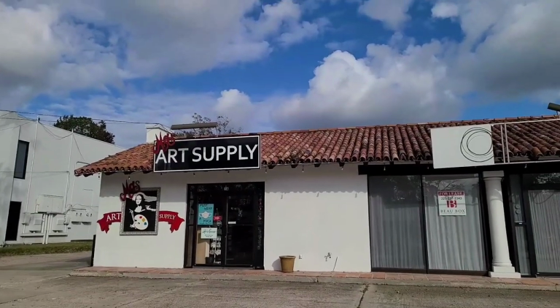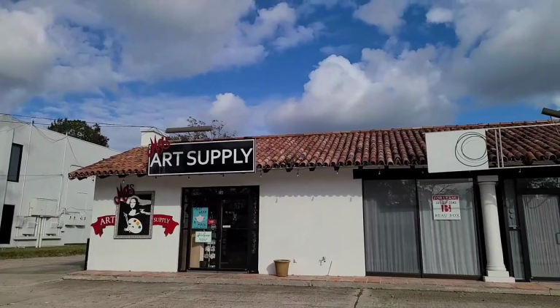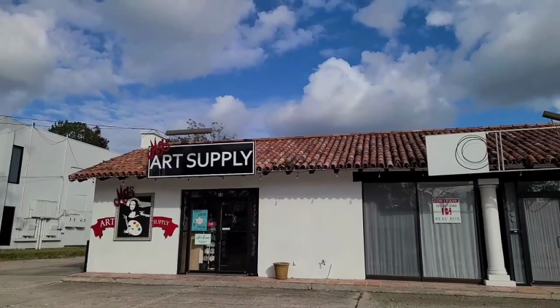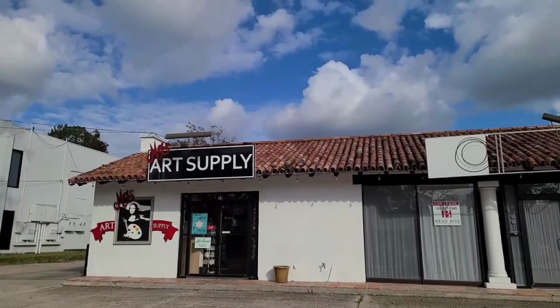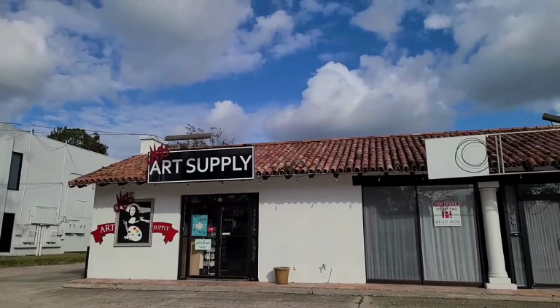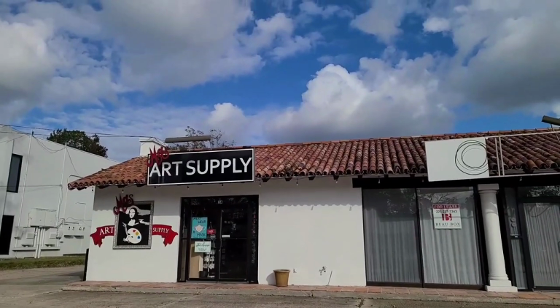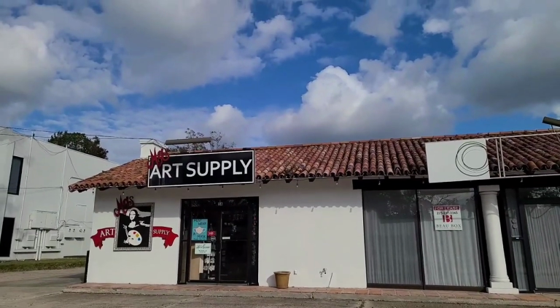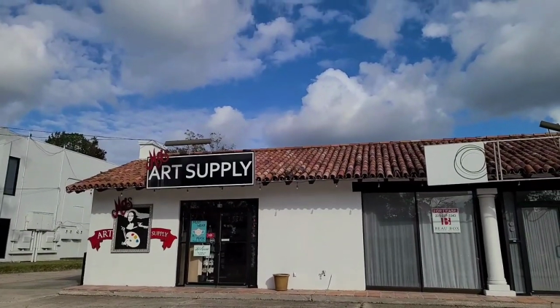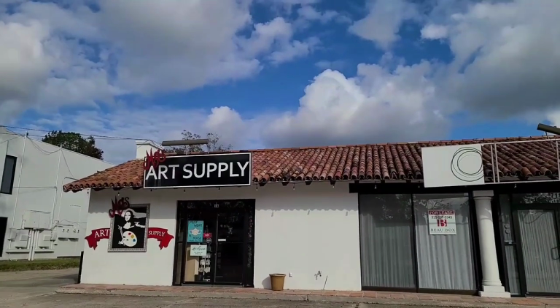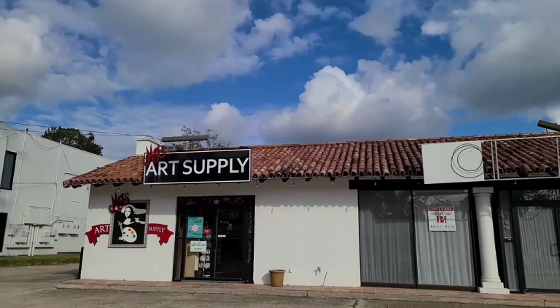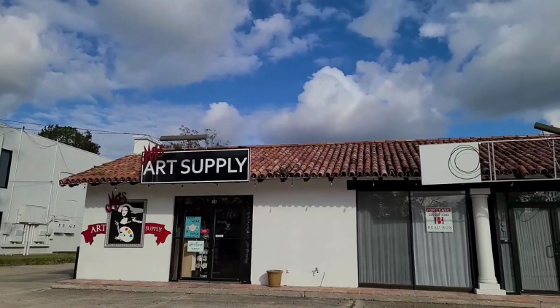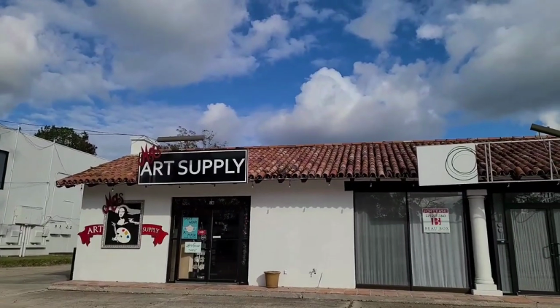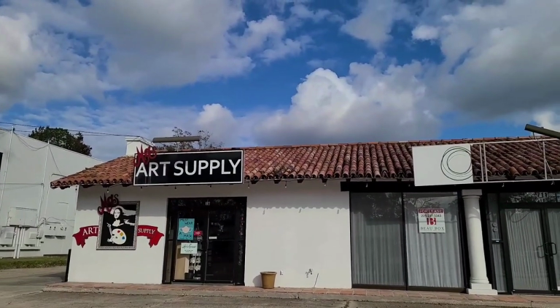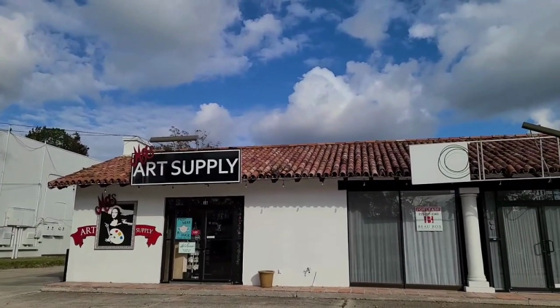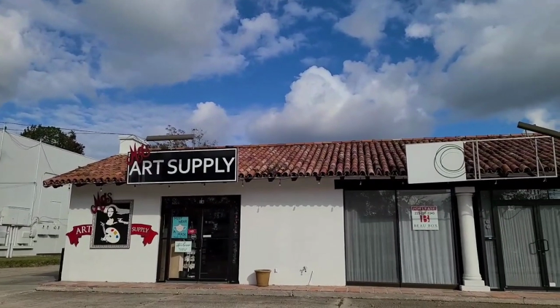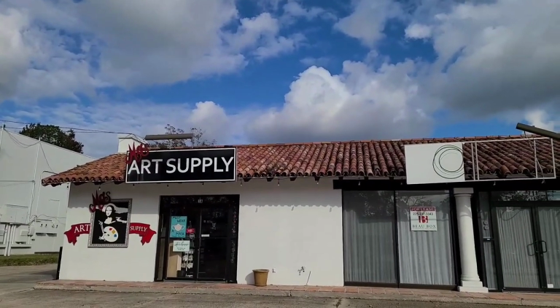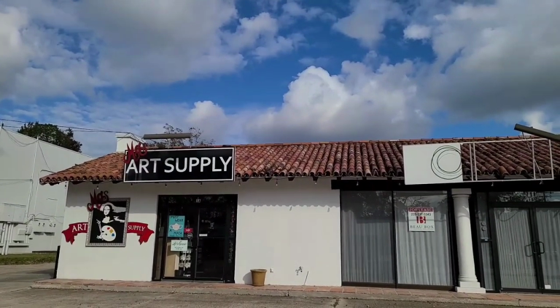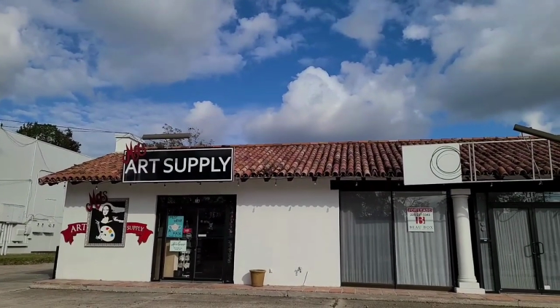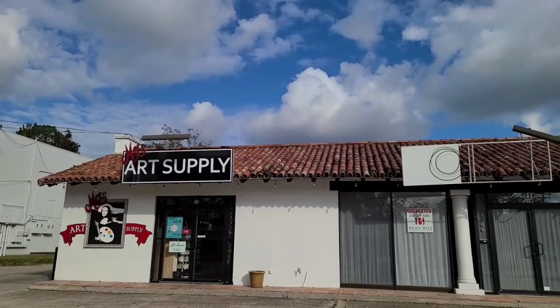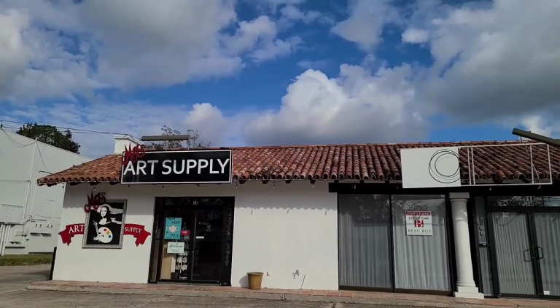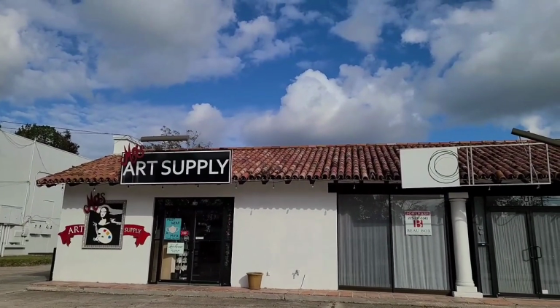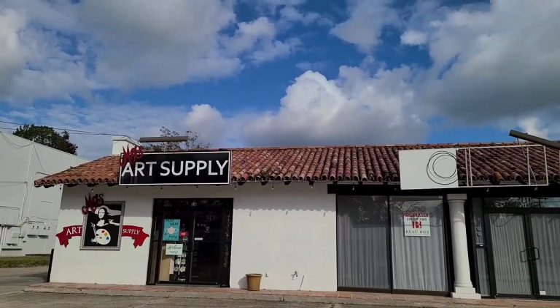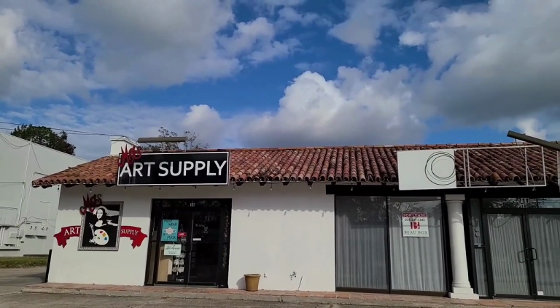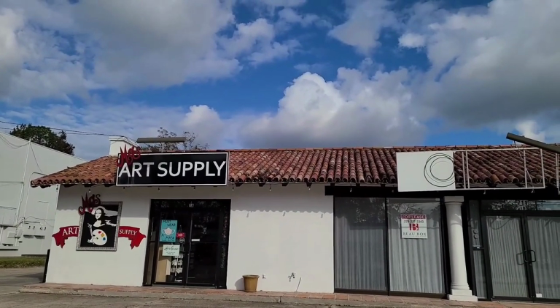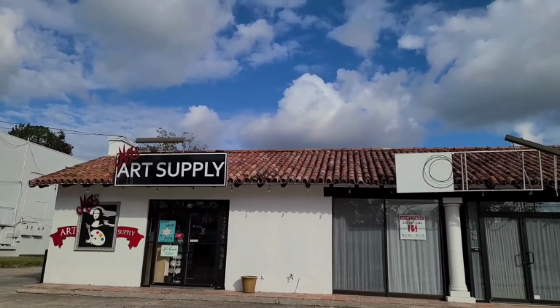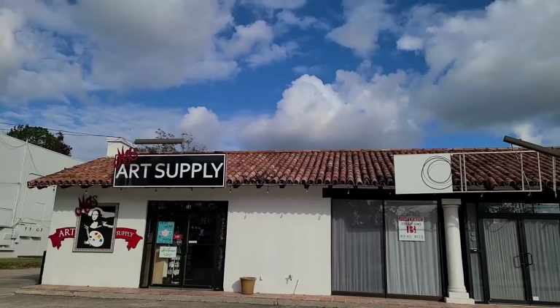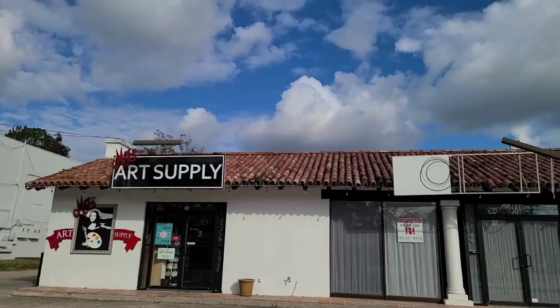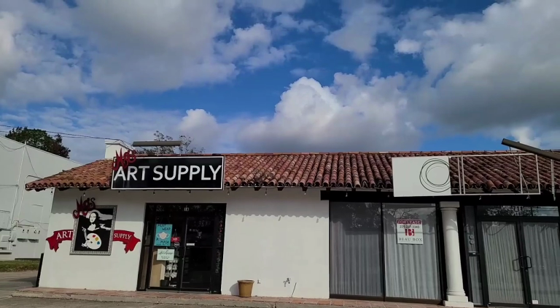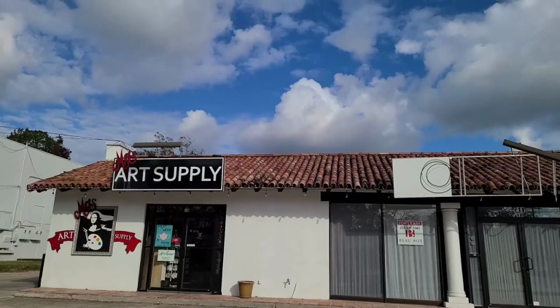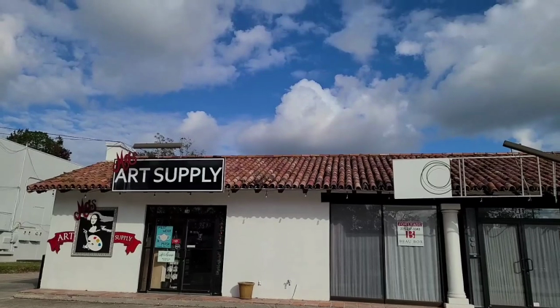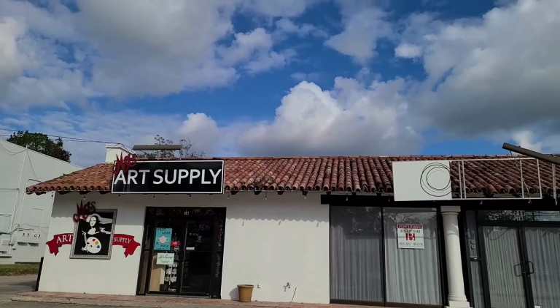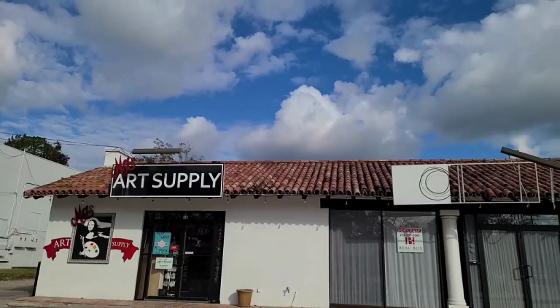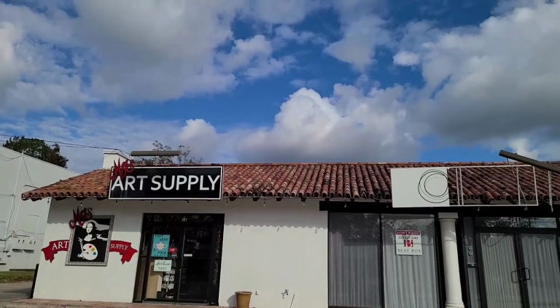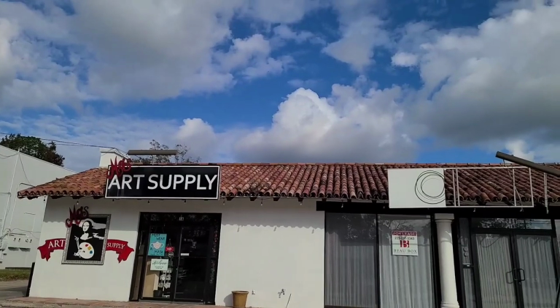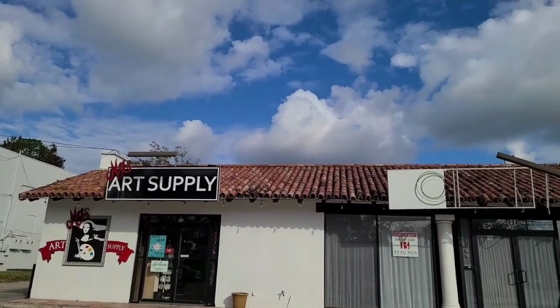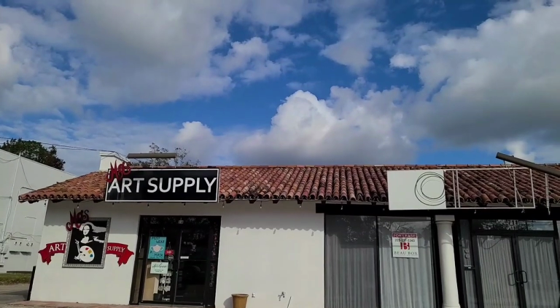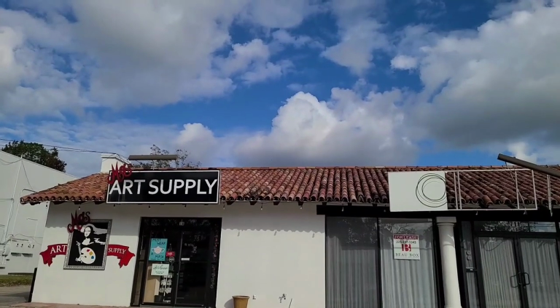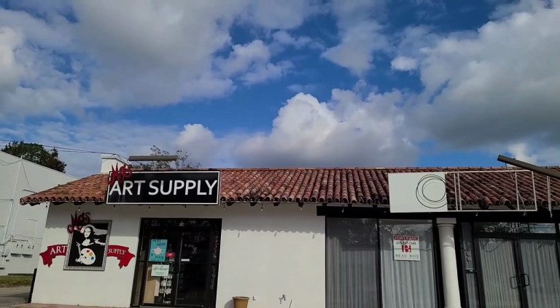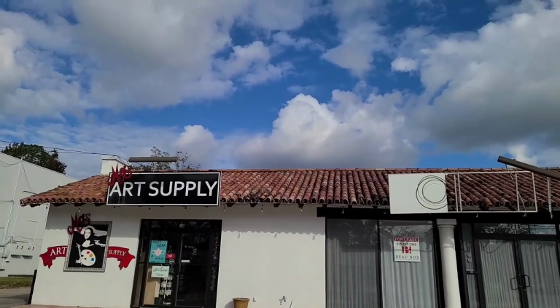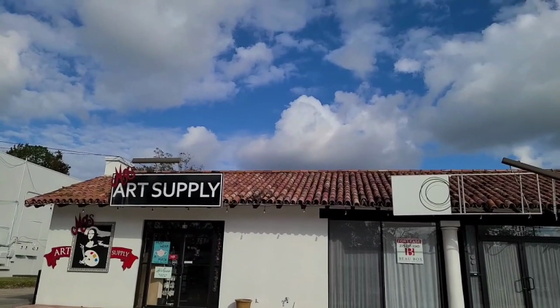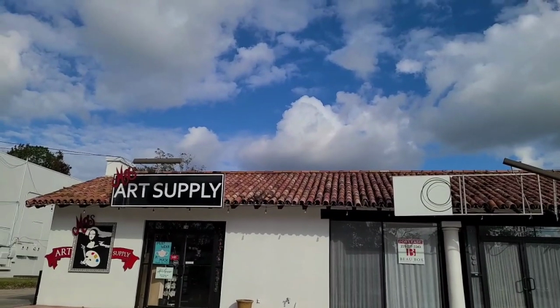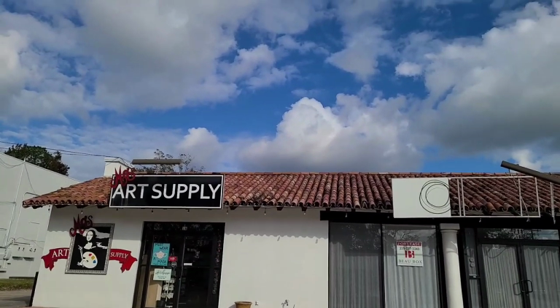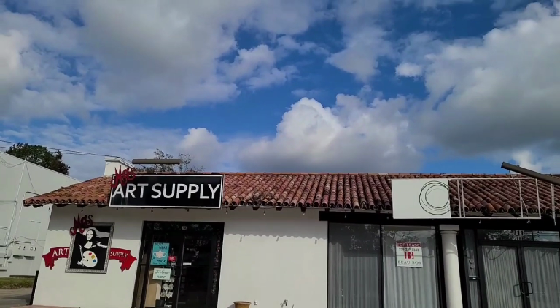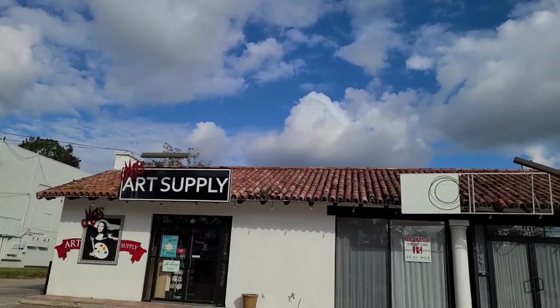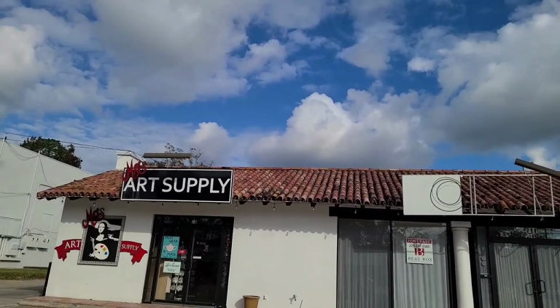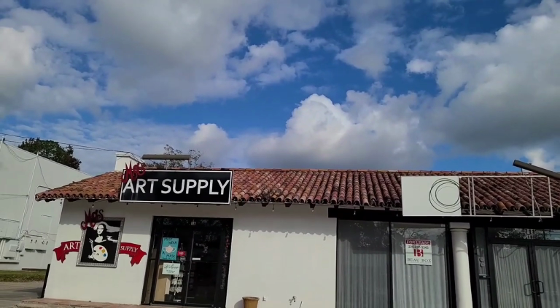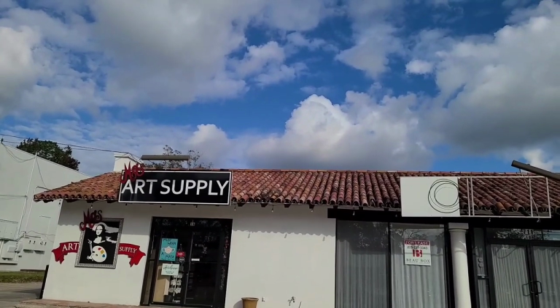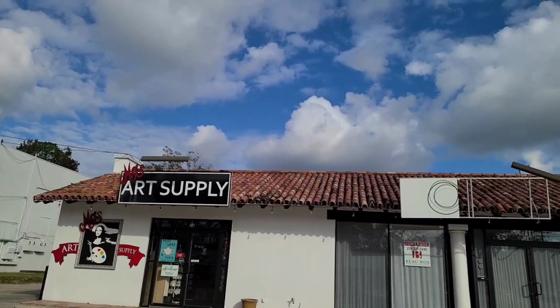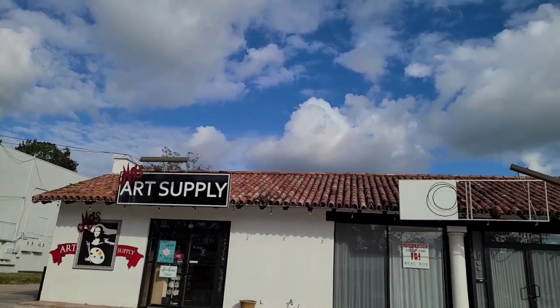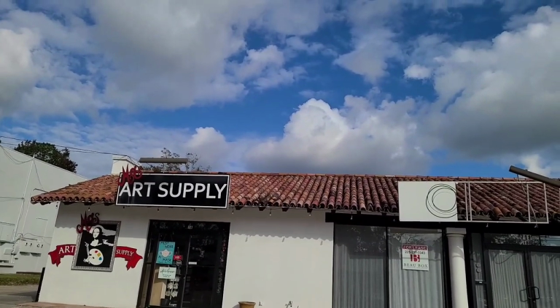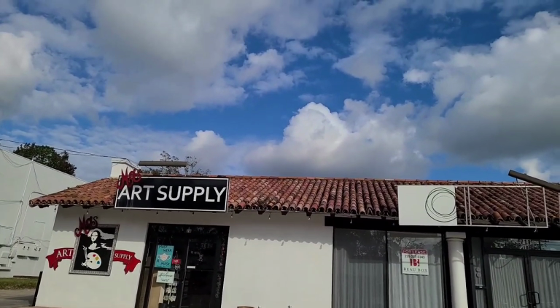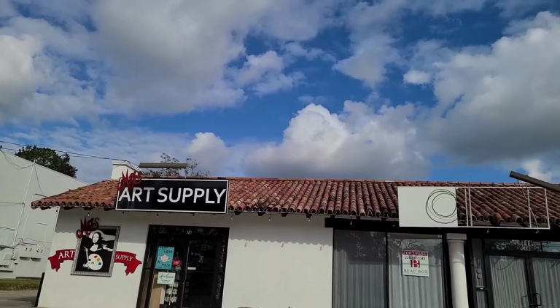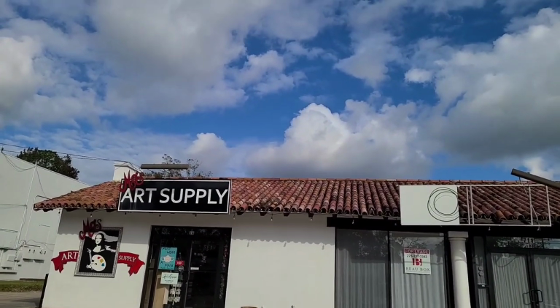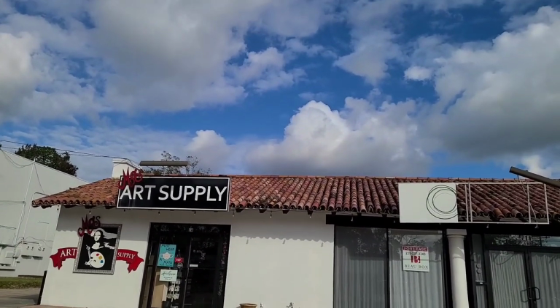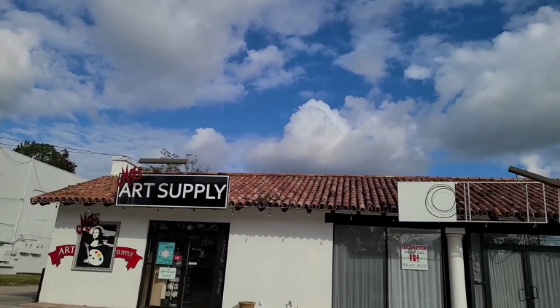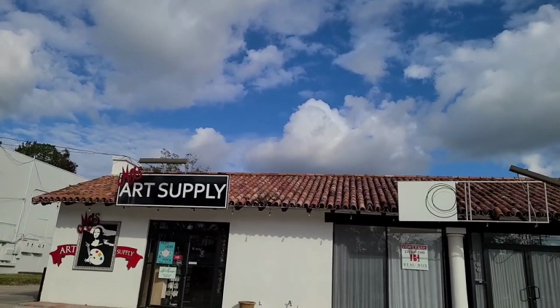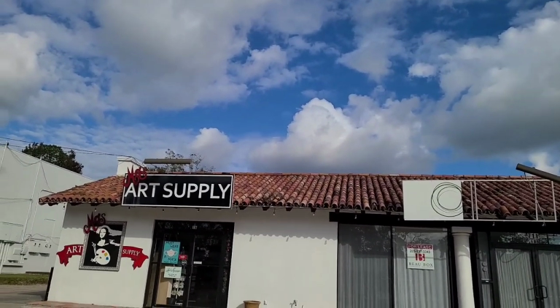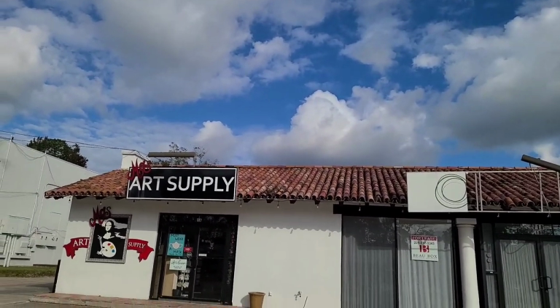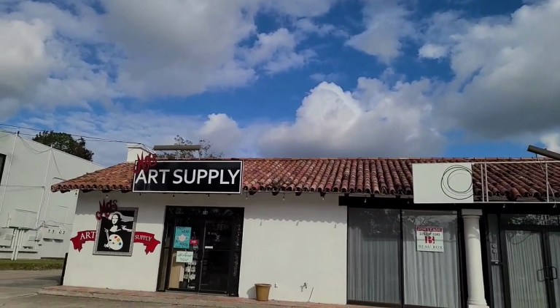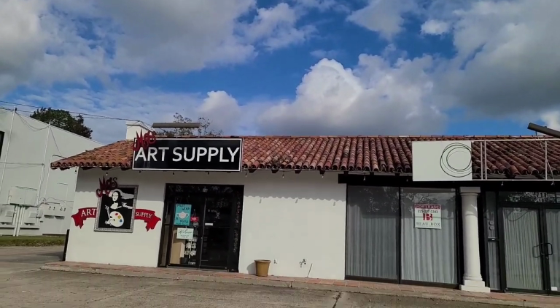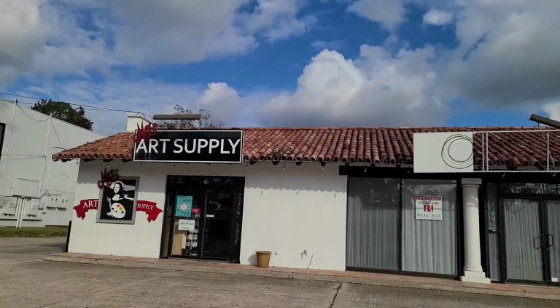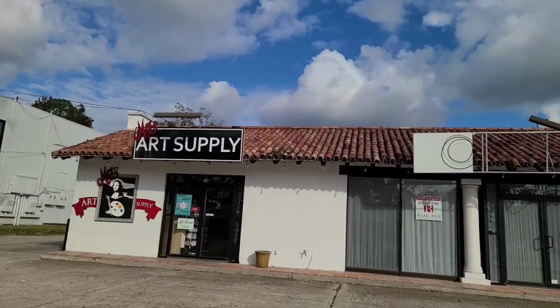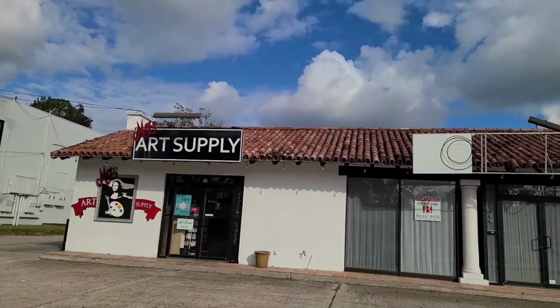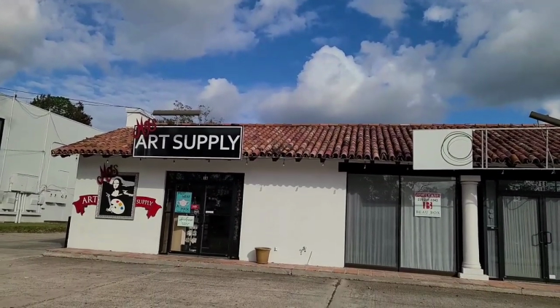Alright, so that wraps up my trip to Moe's. It's a small, quaint art supply store that should have at least all of your basics covered.